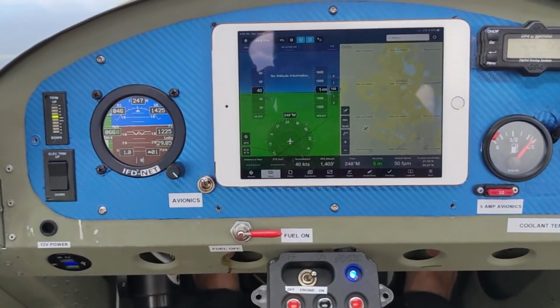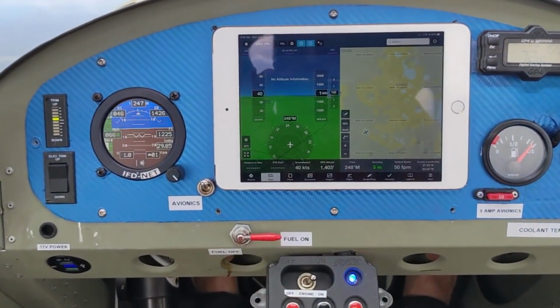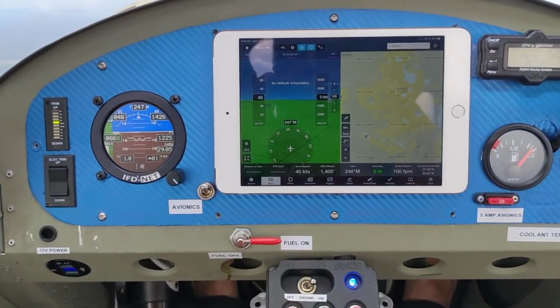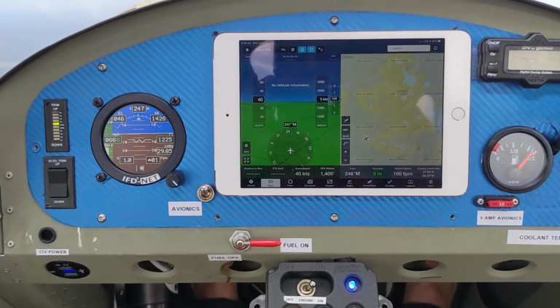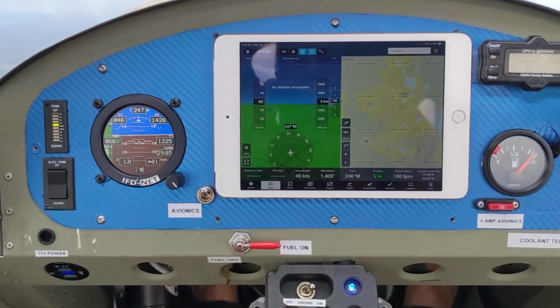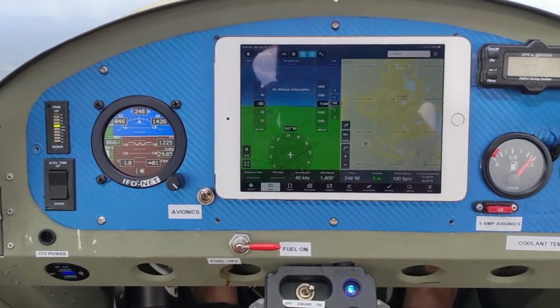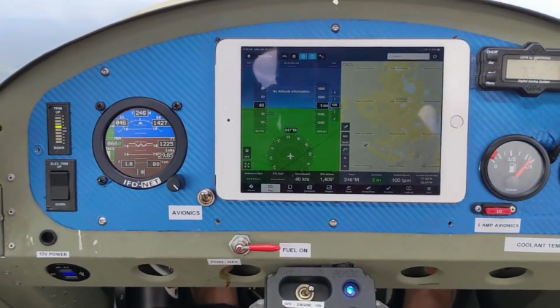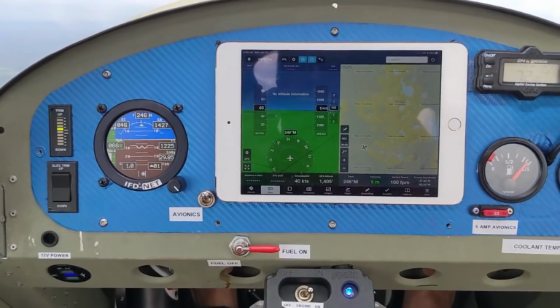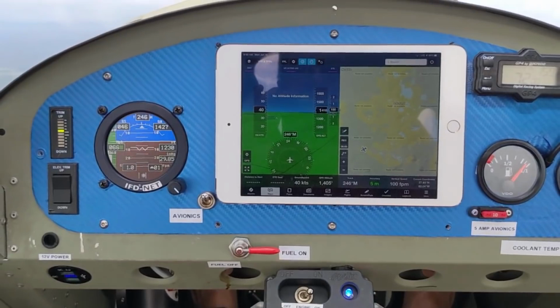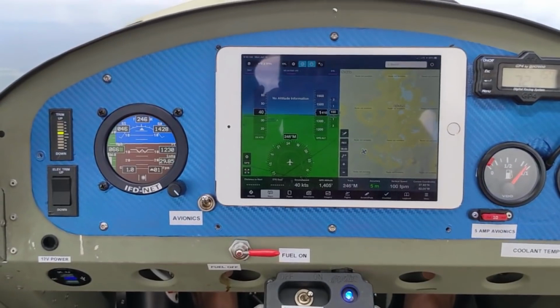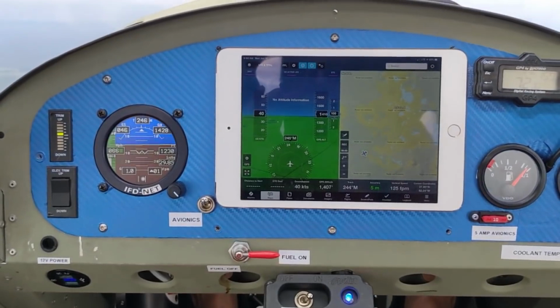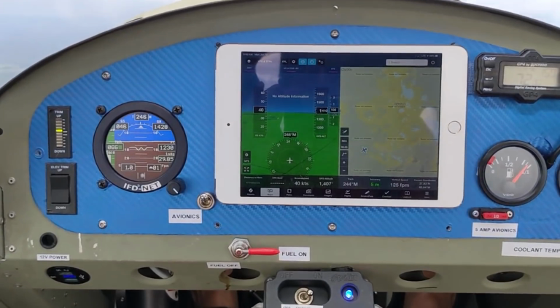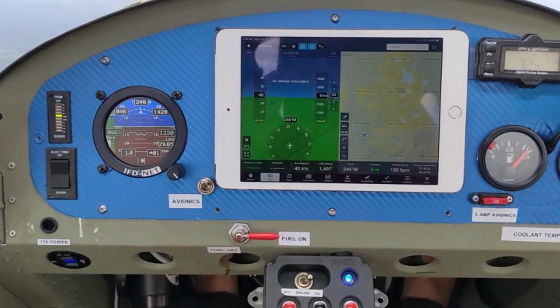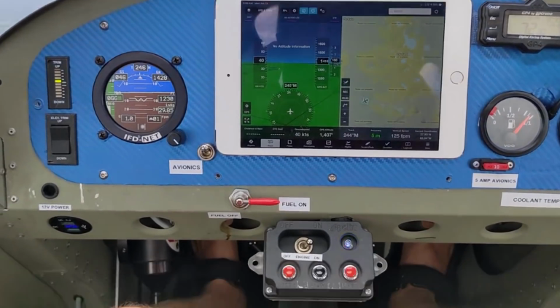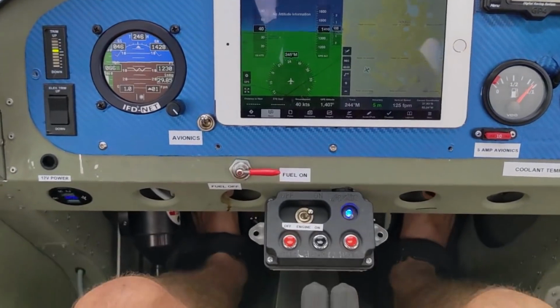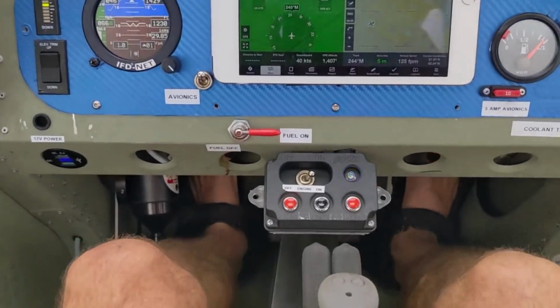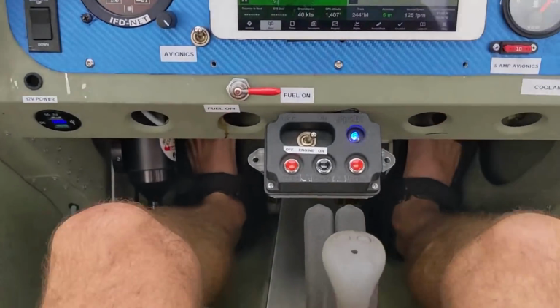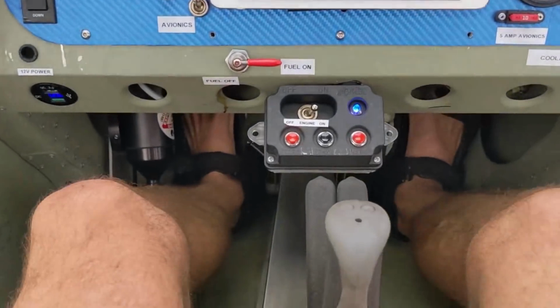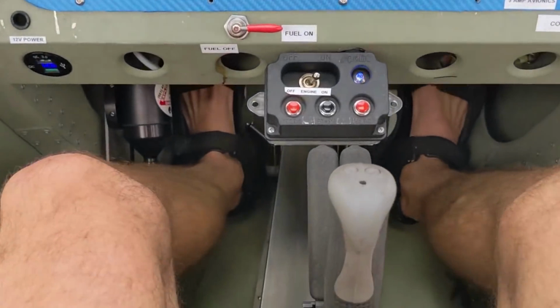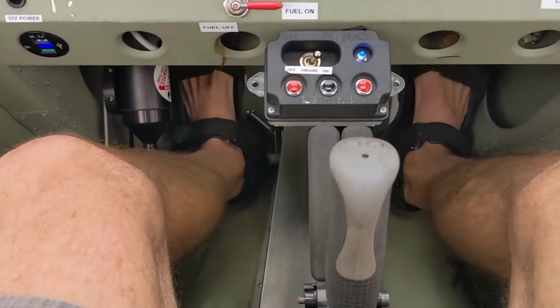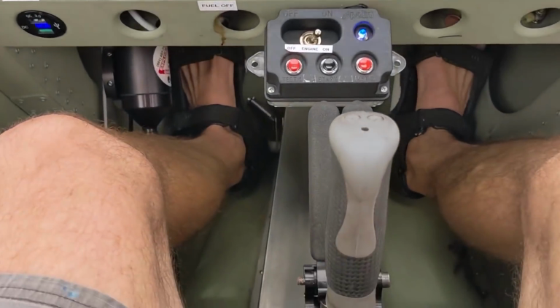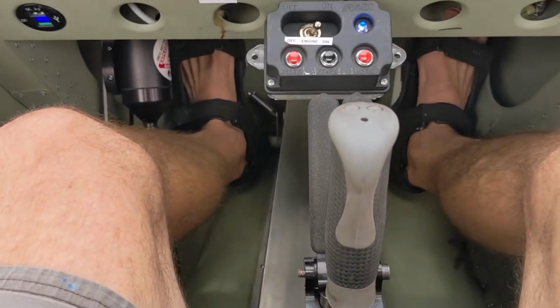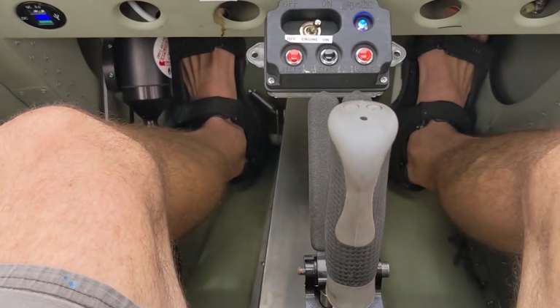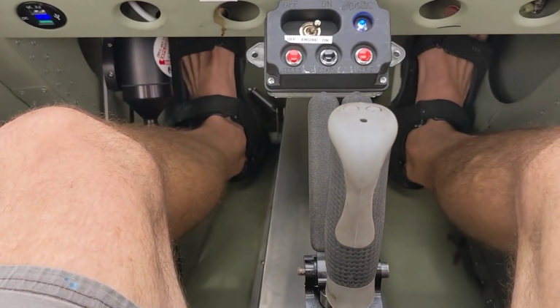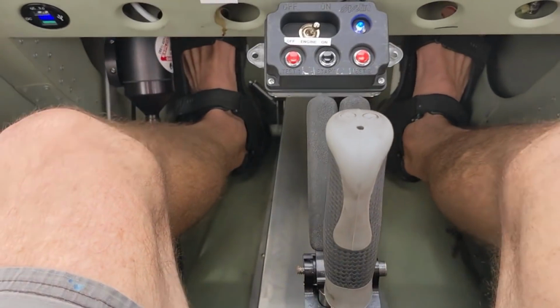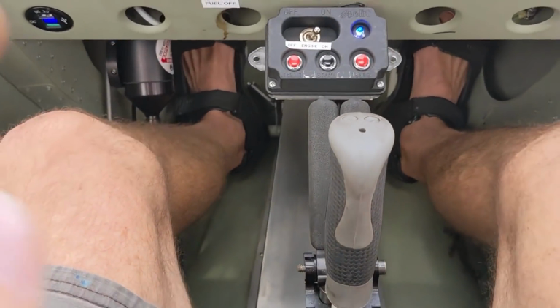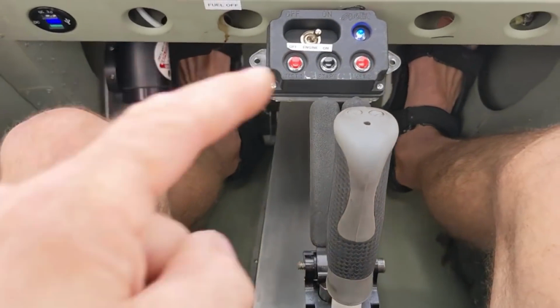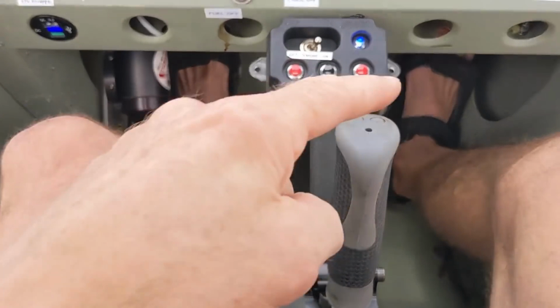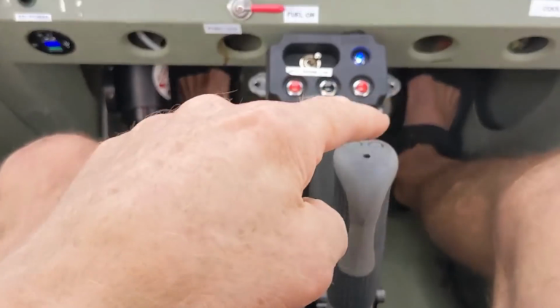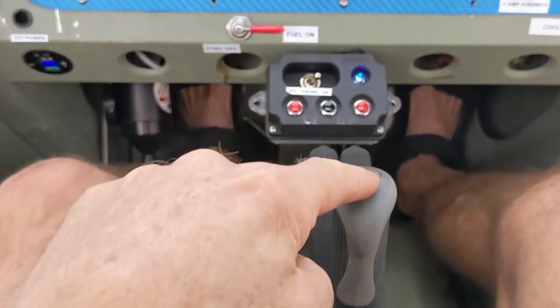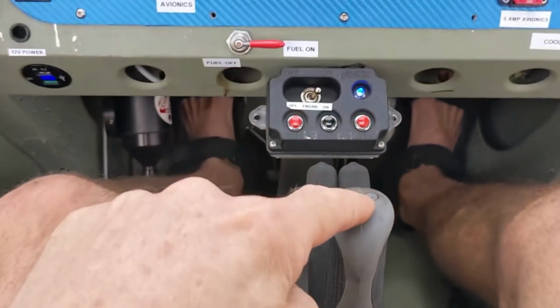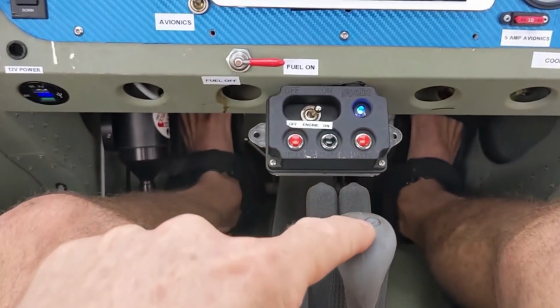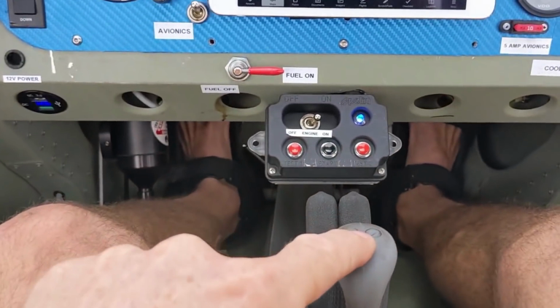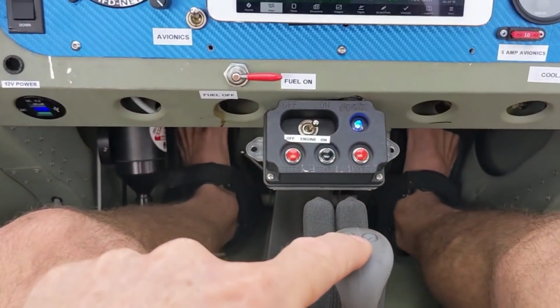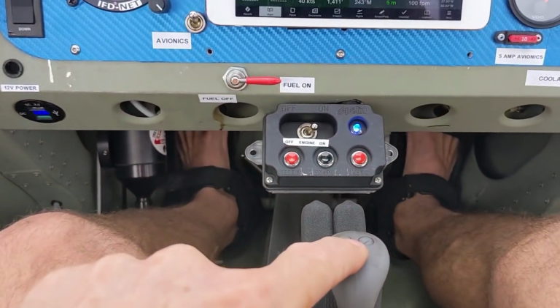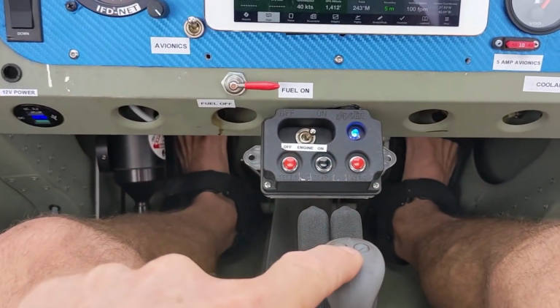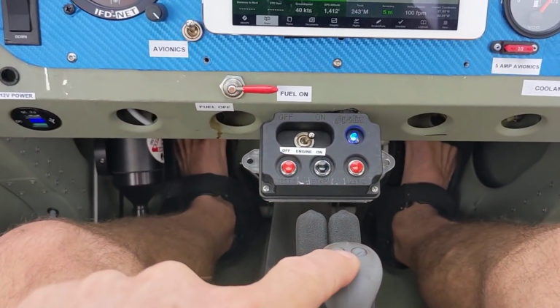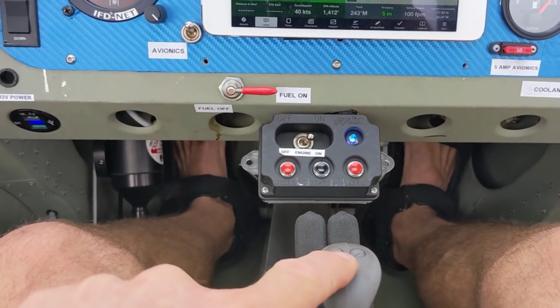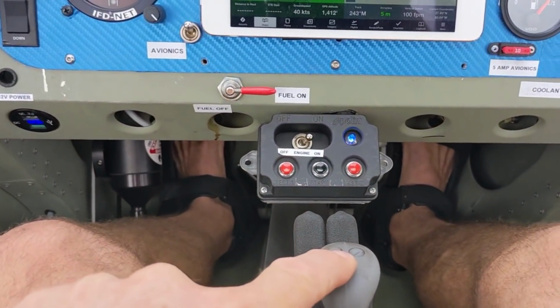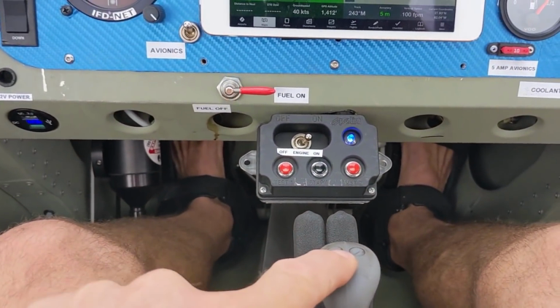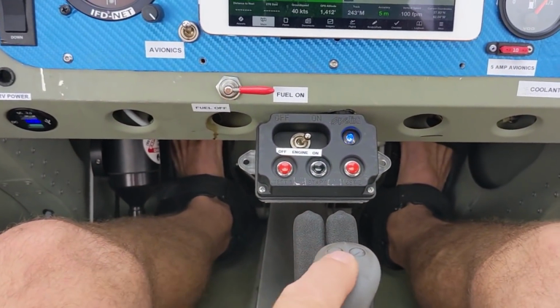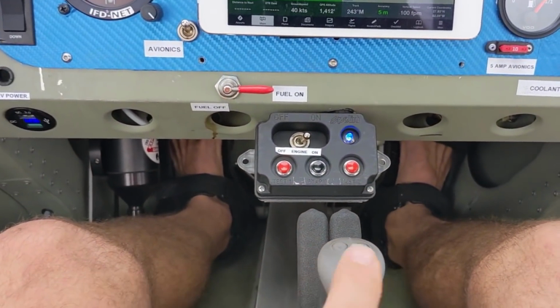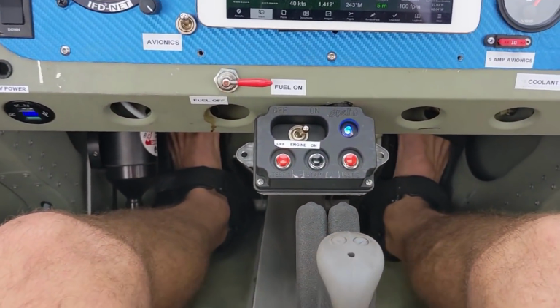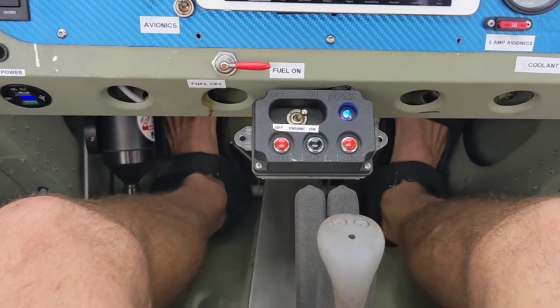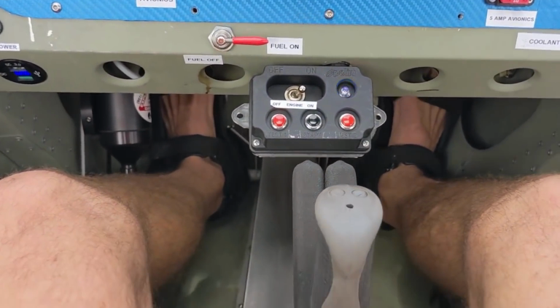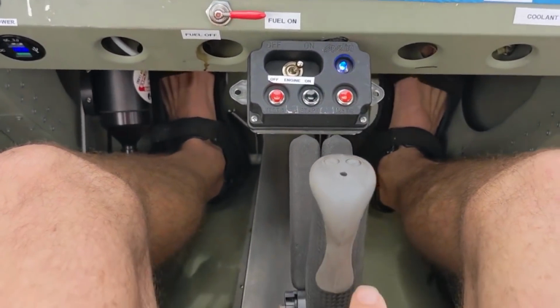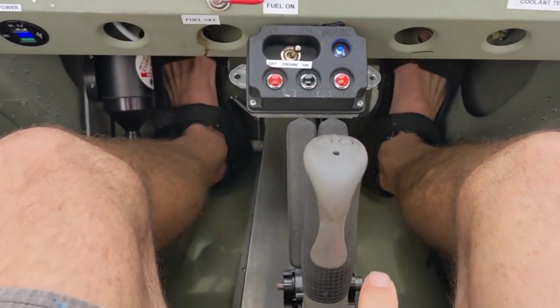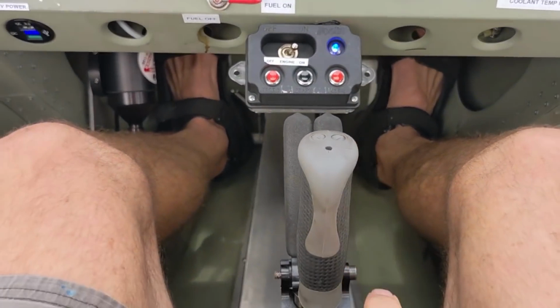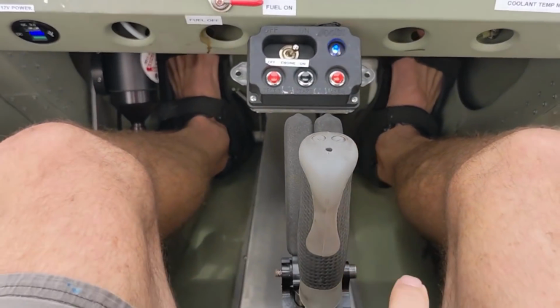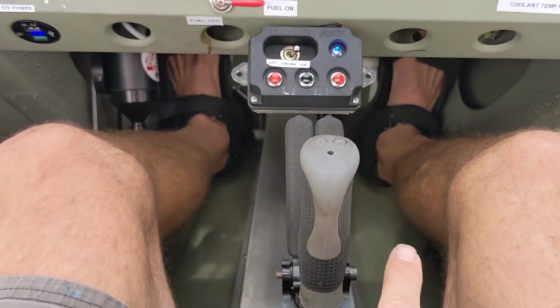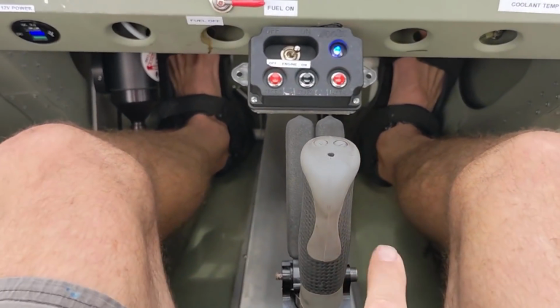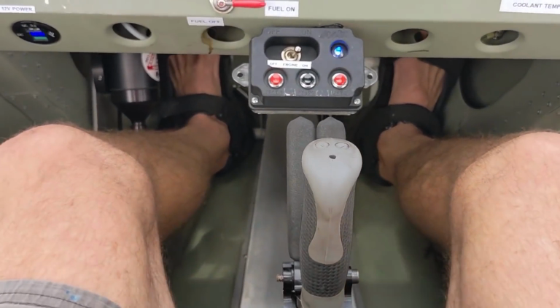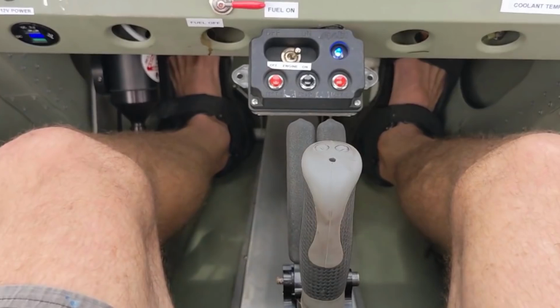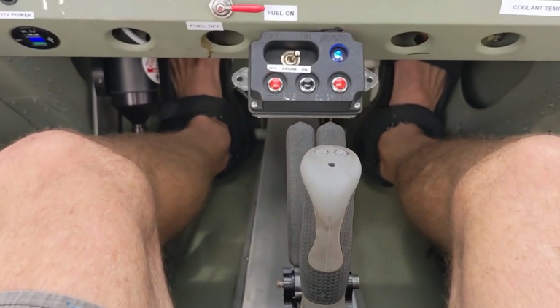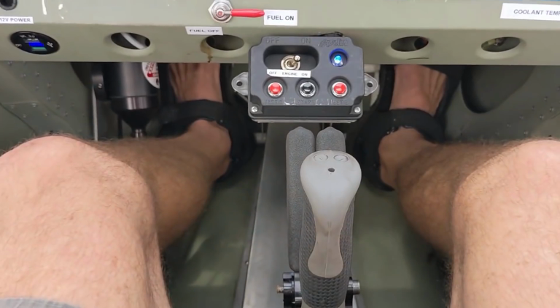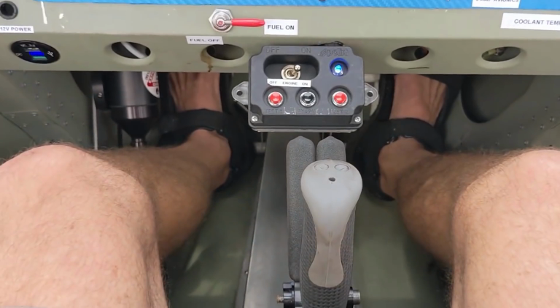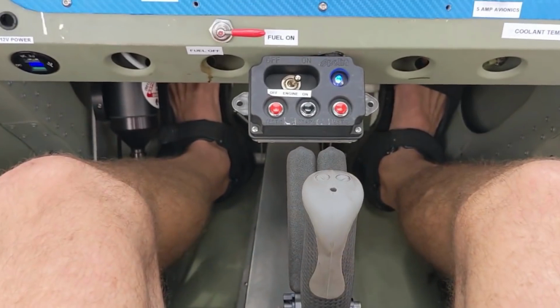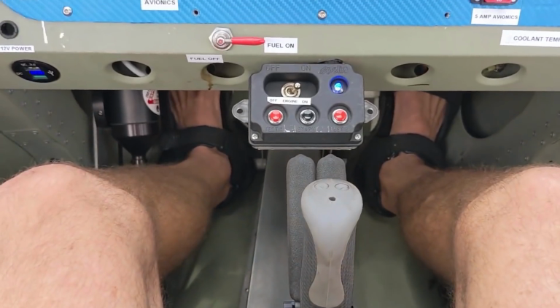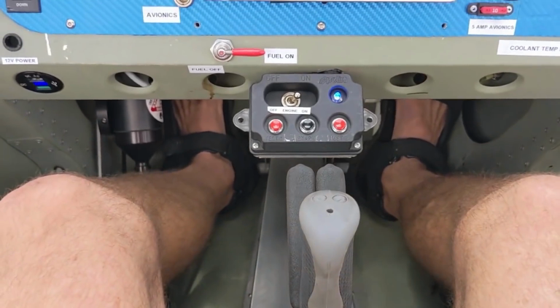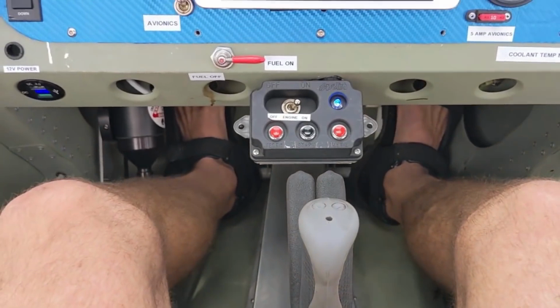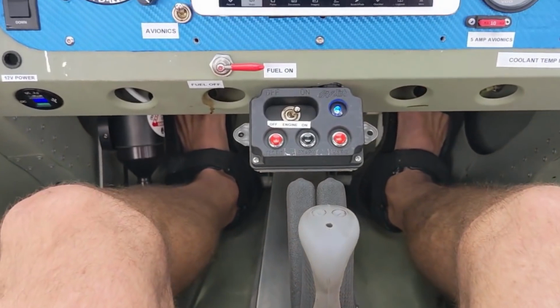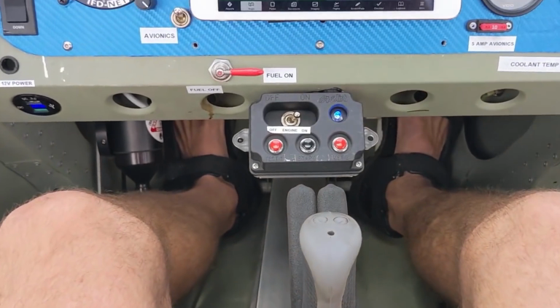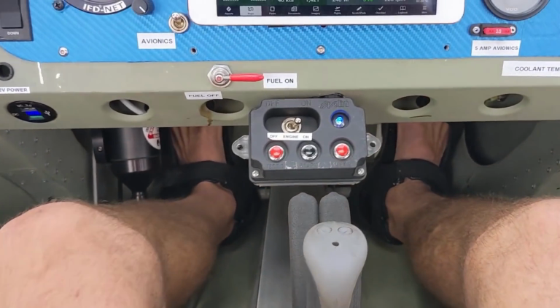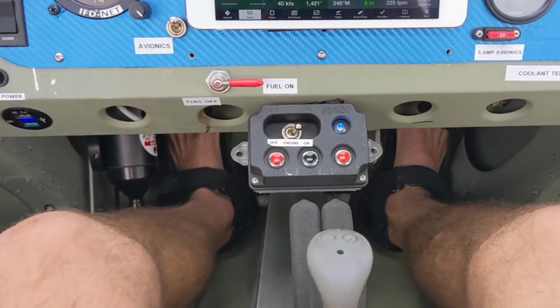I'll put the door on. I'm not sure why — it doesn't make much difference. I can't really tell, but it just feels a little better sometimes when I'm turning to the right.